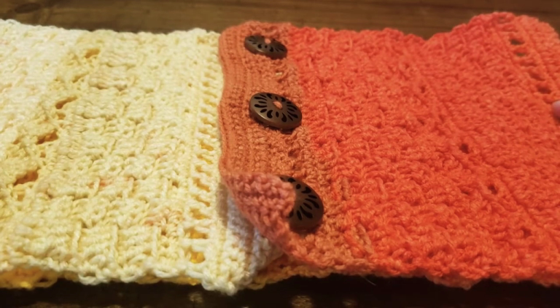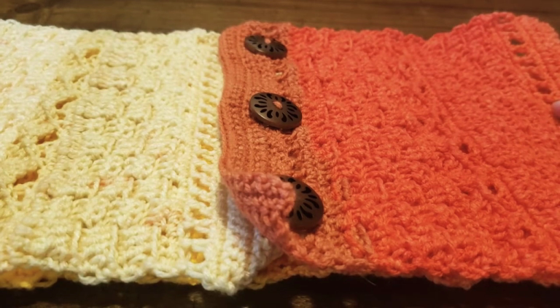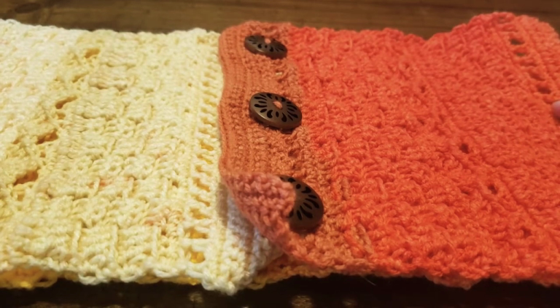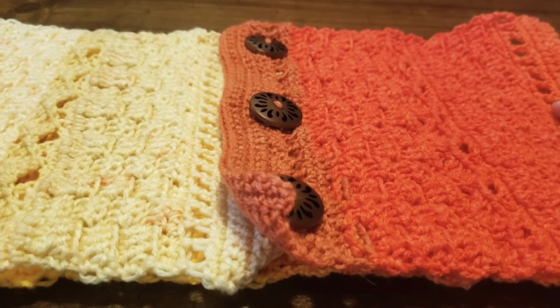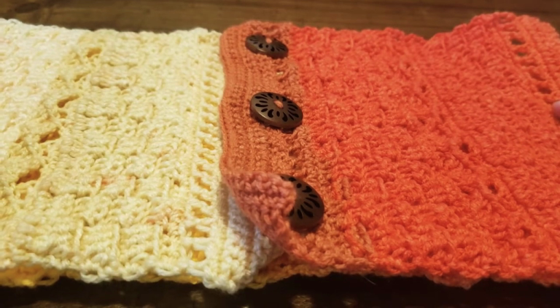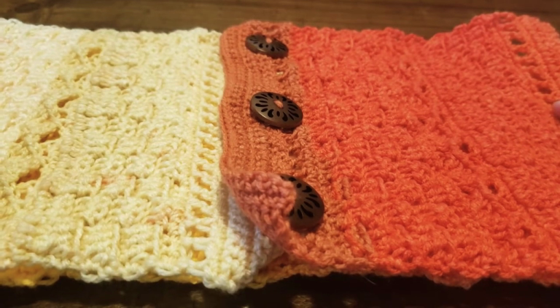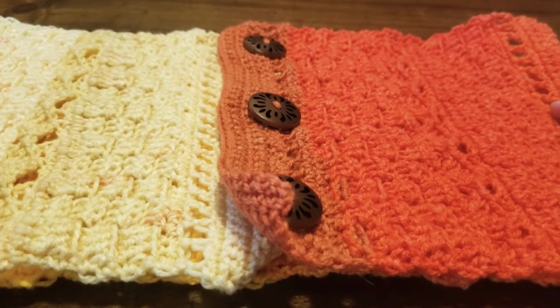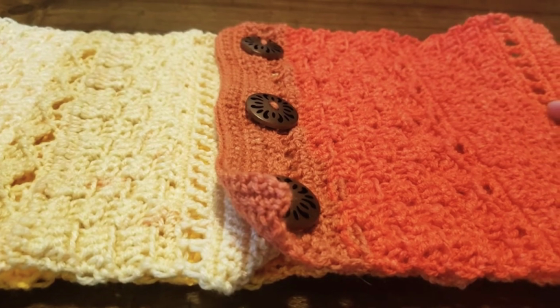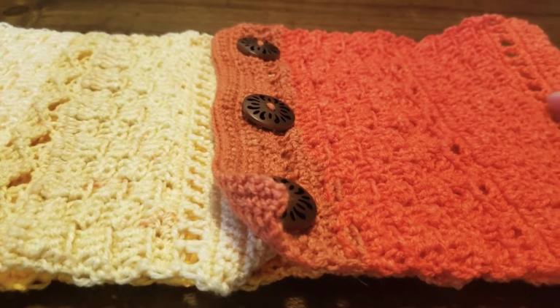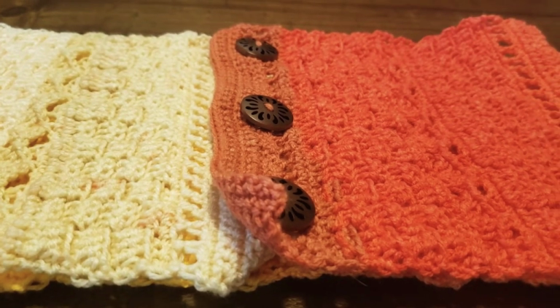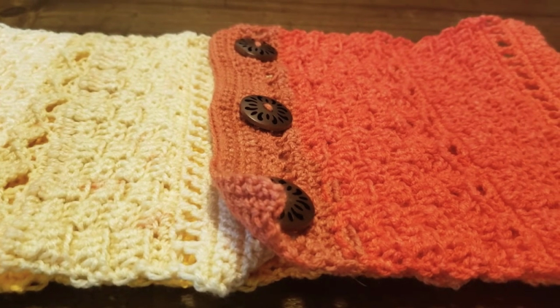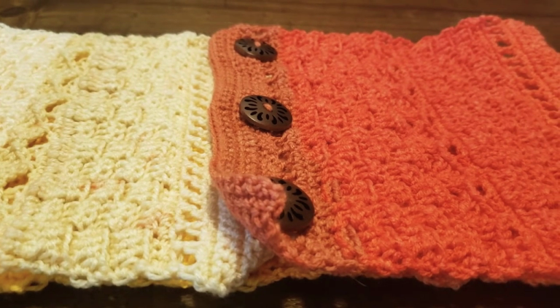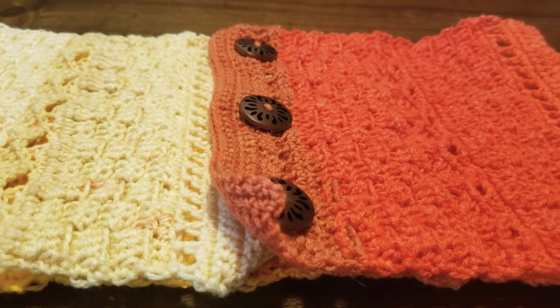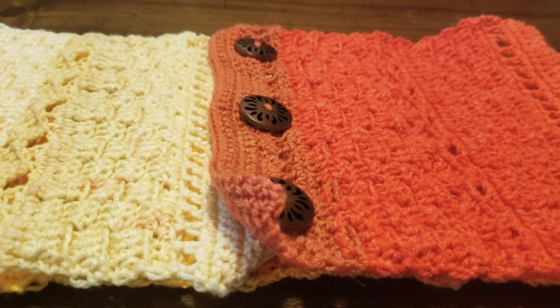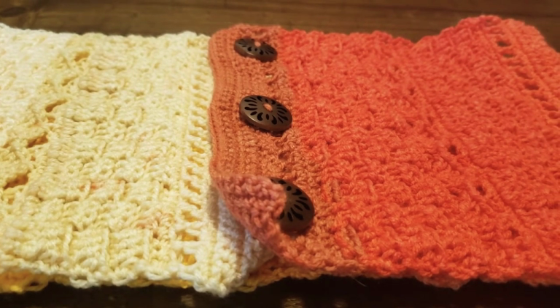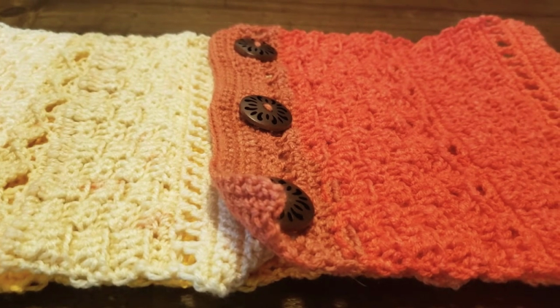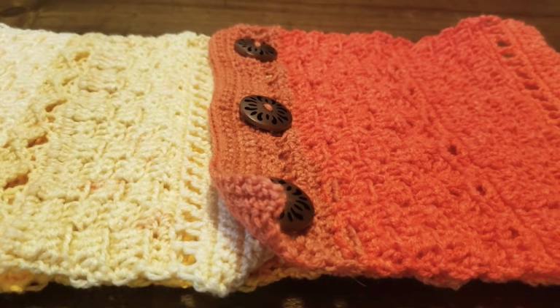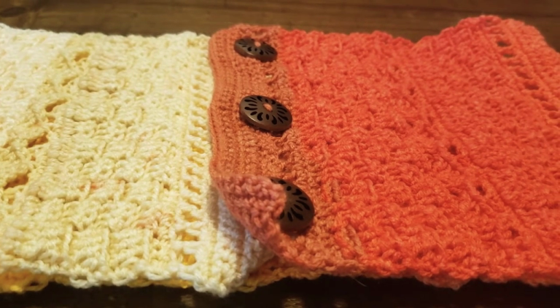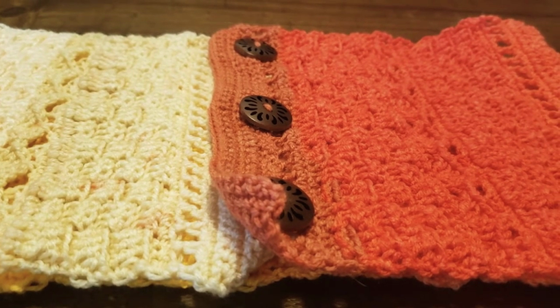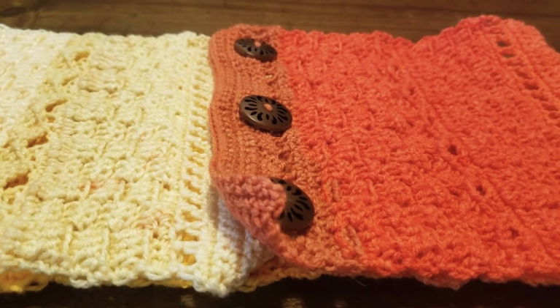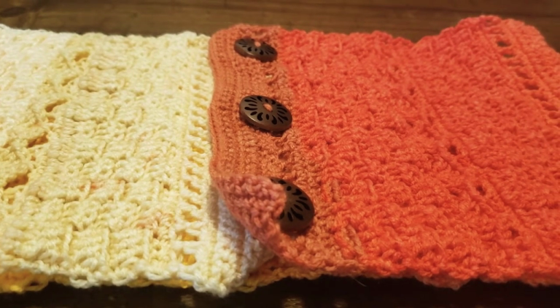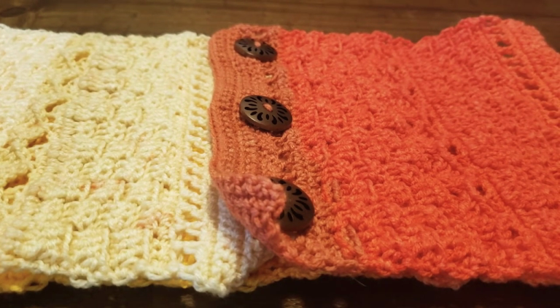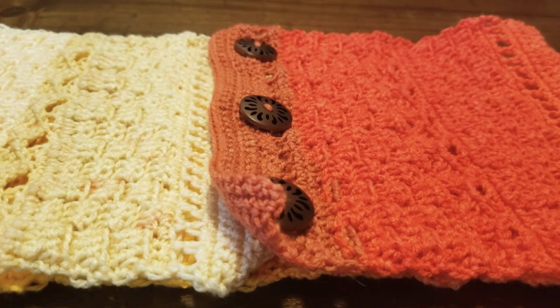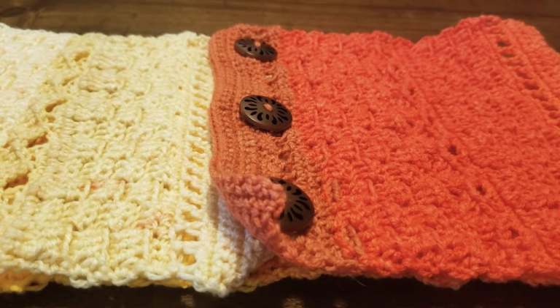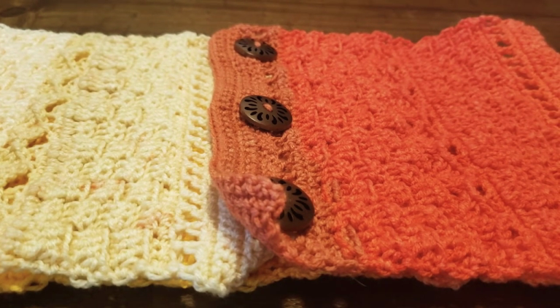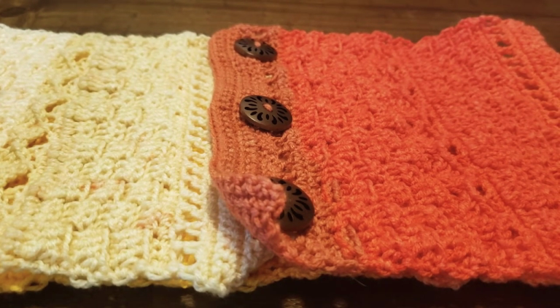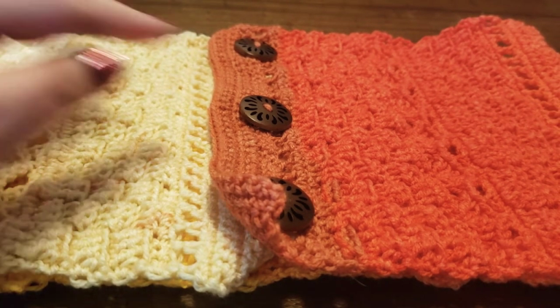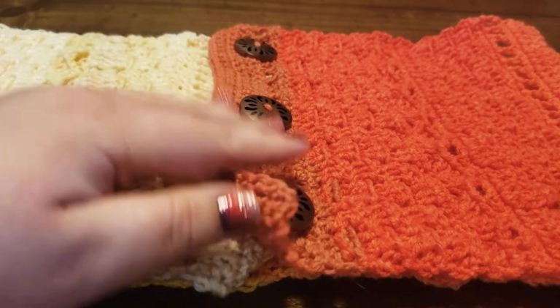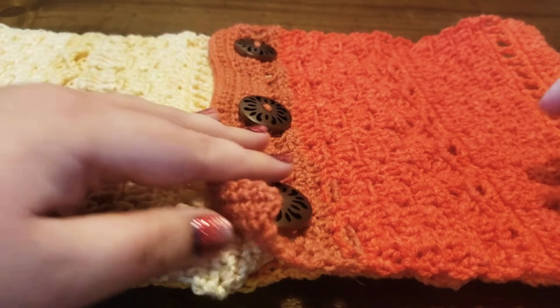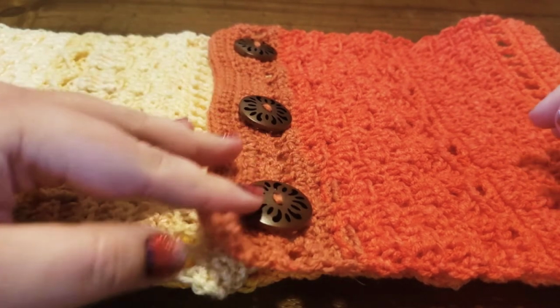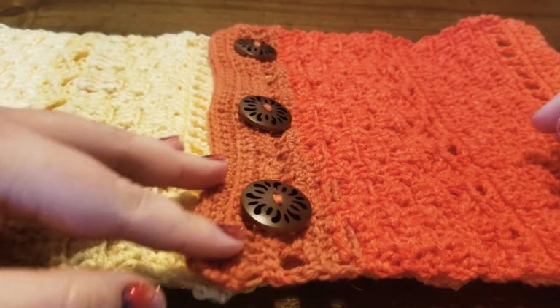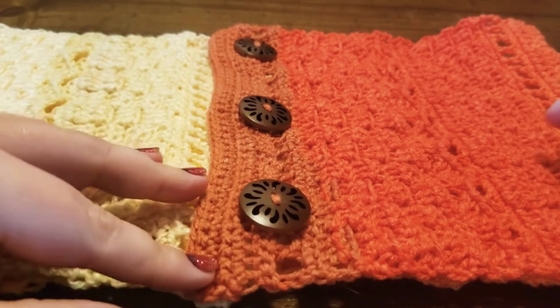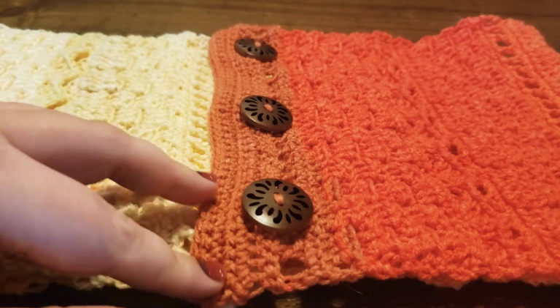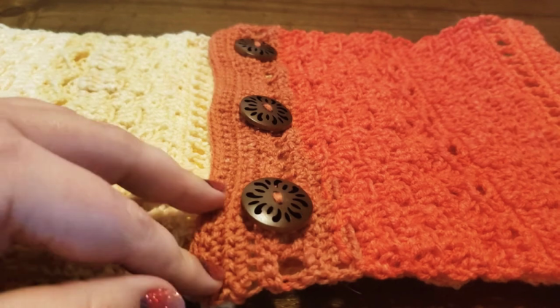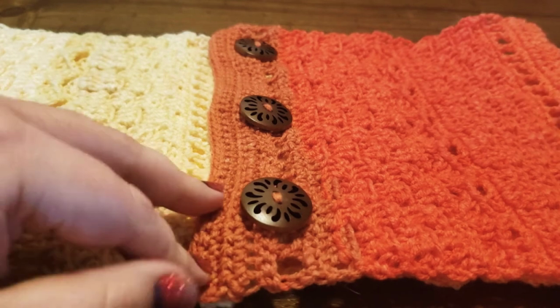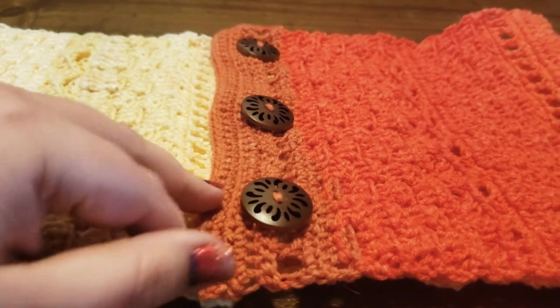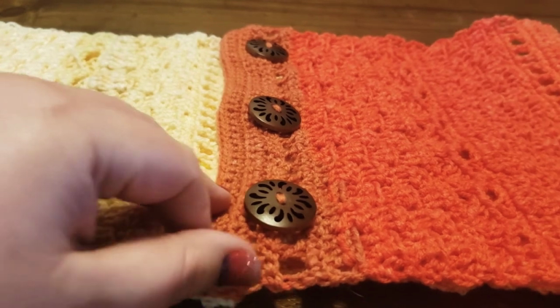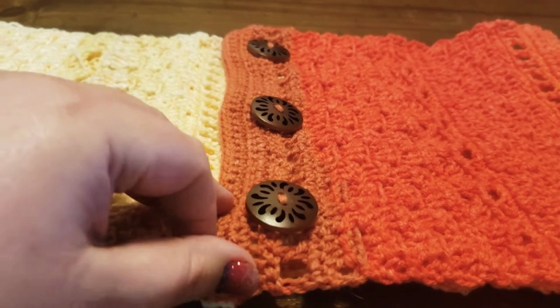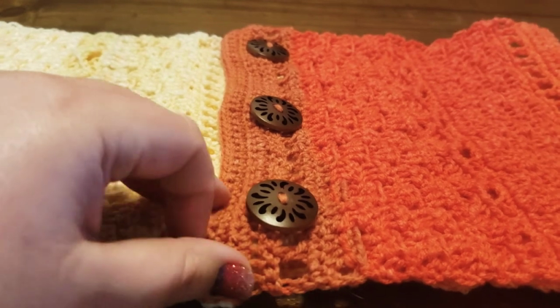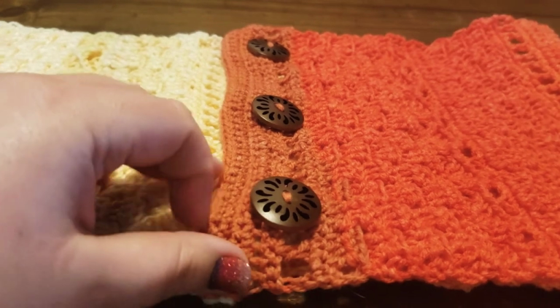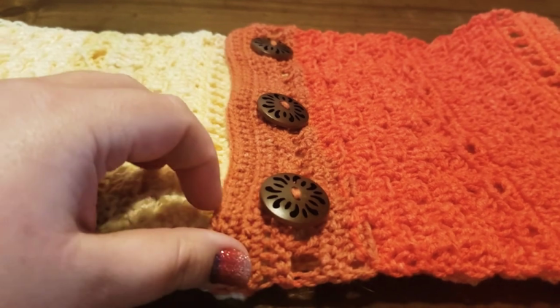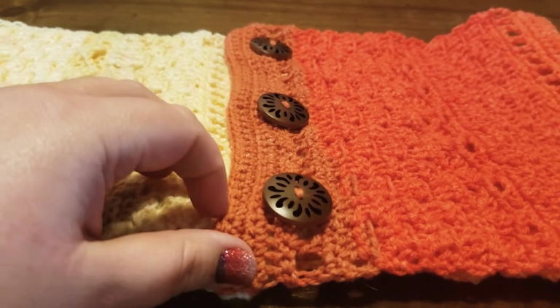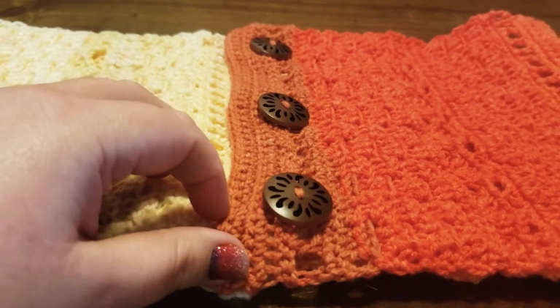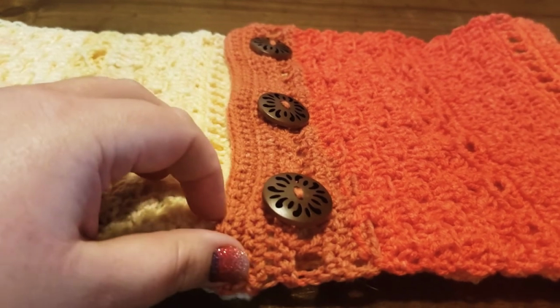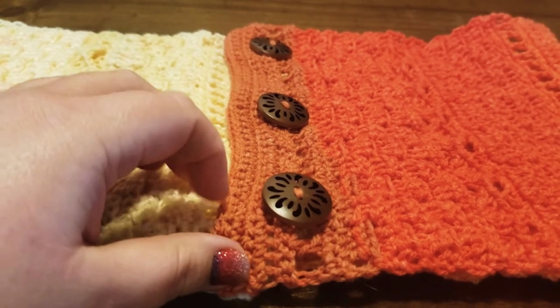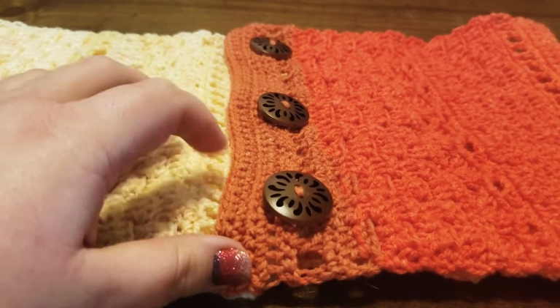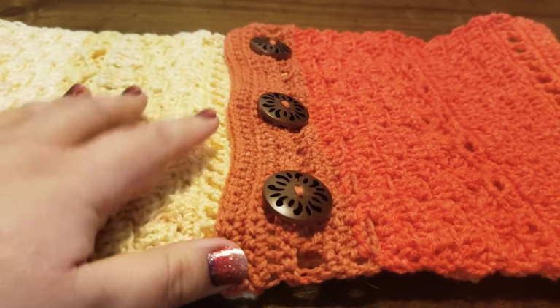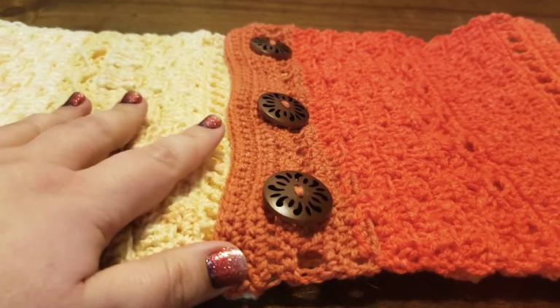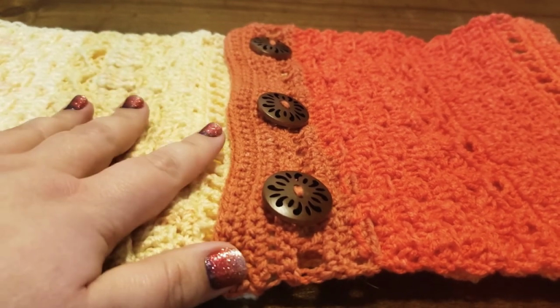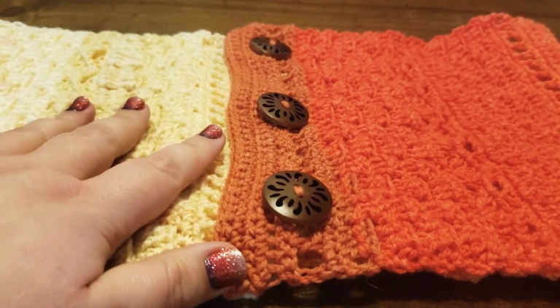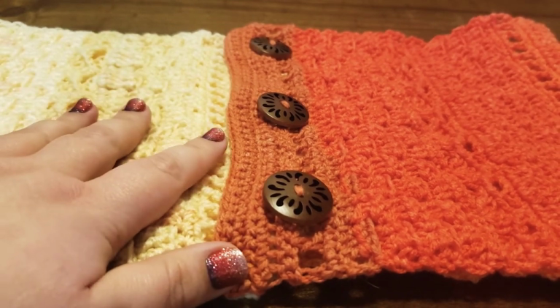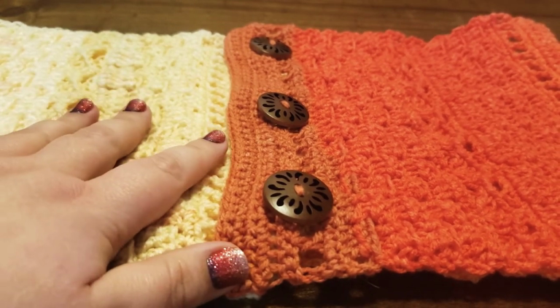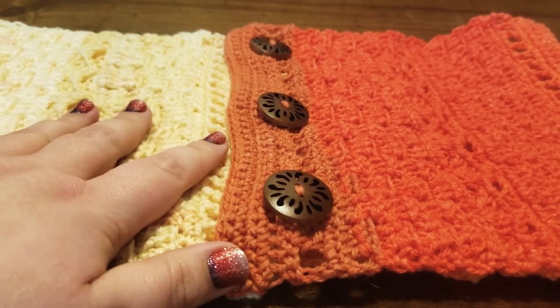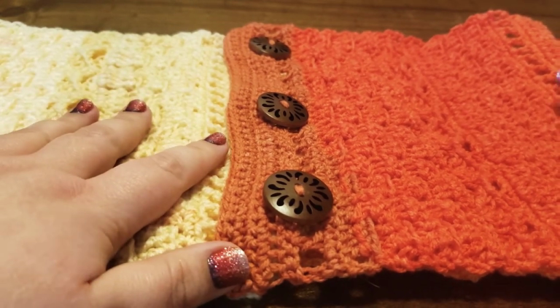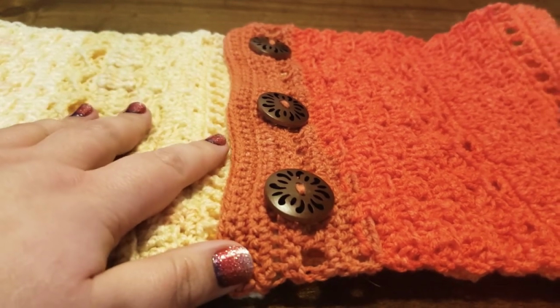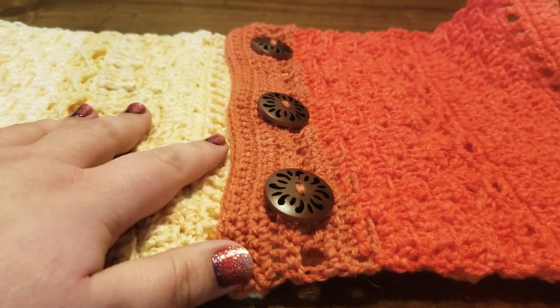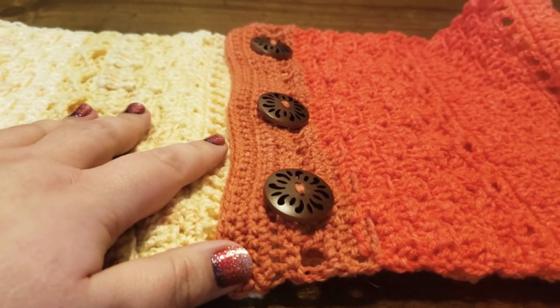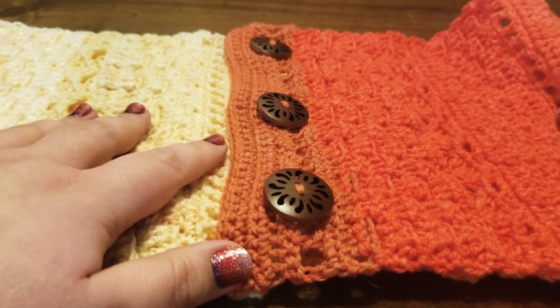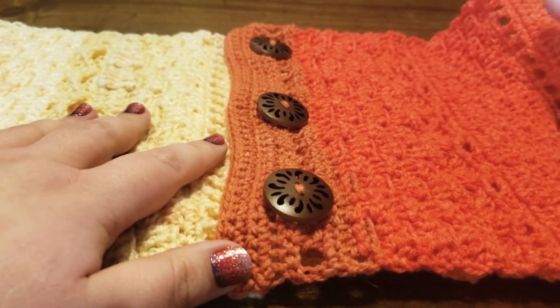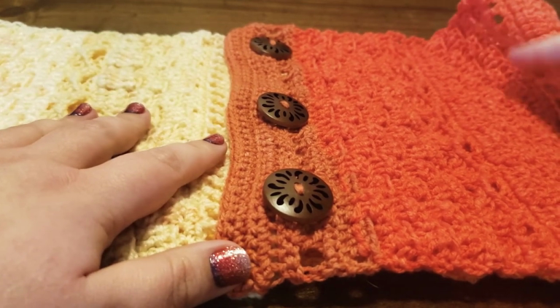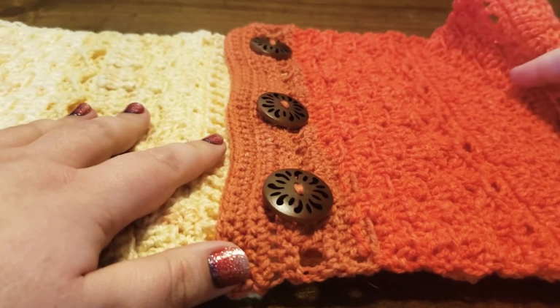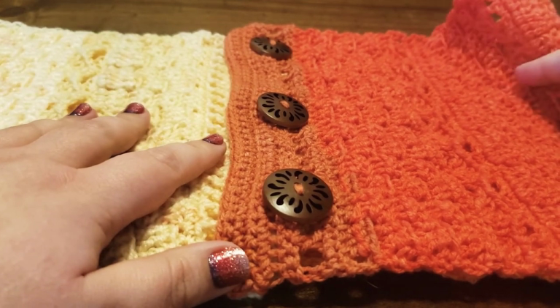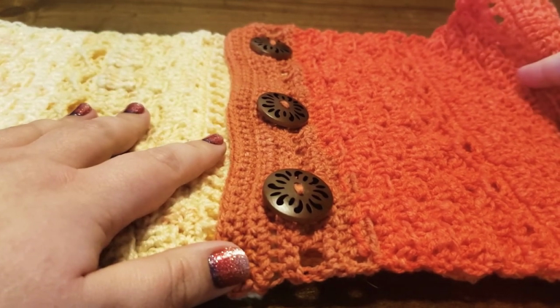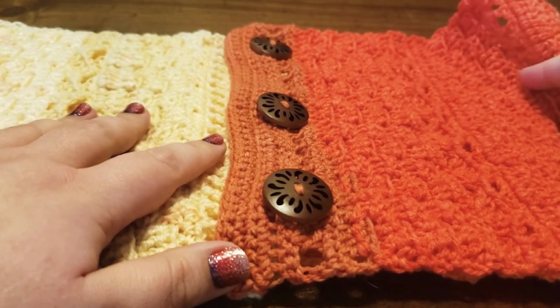Hi everyone, Angie here from LO Baby Crochet and I wanted to show you a finished IHANA Convertible Cowl.